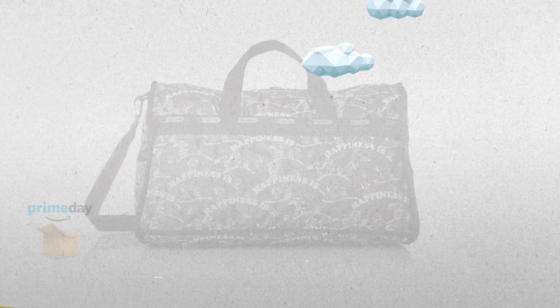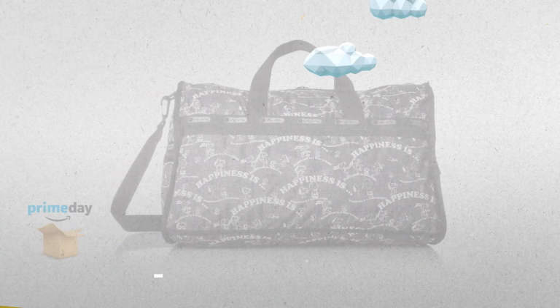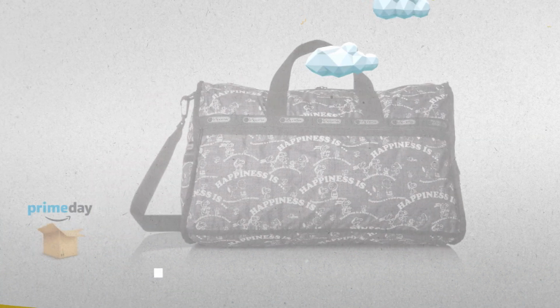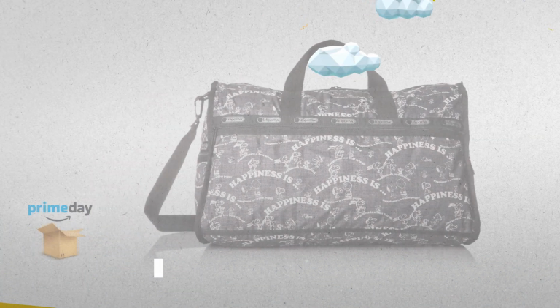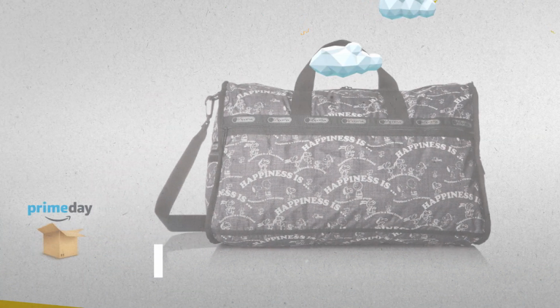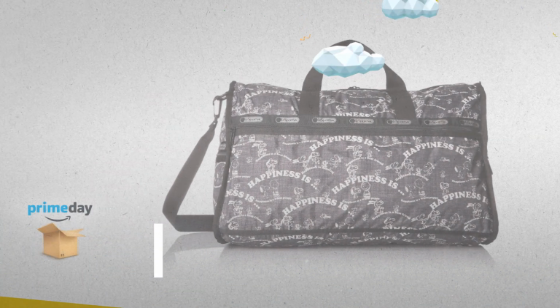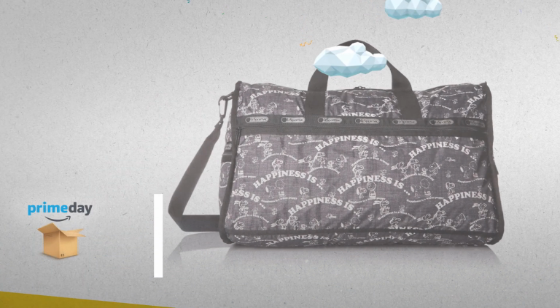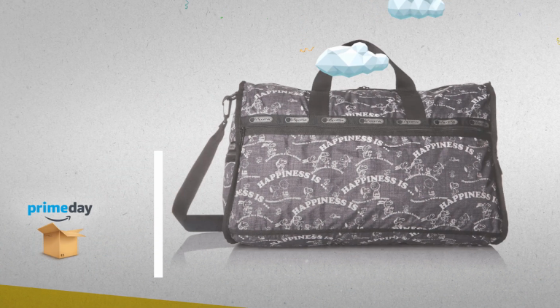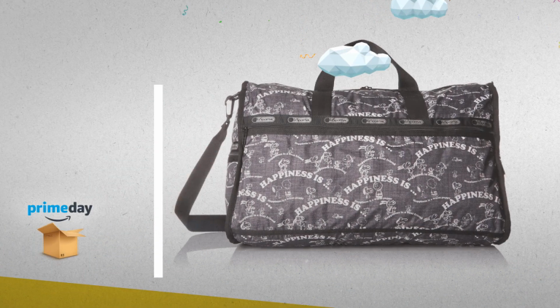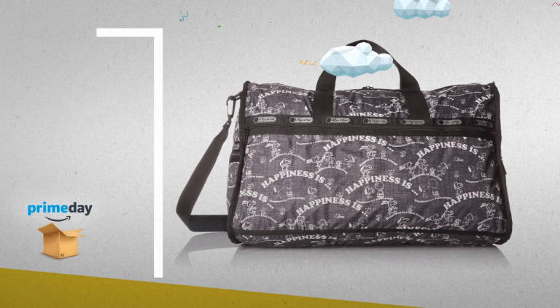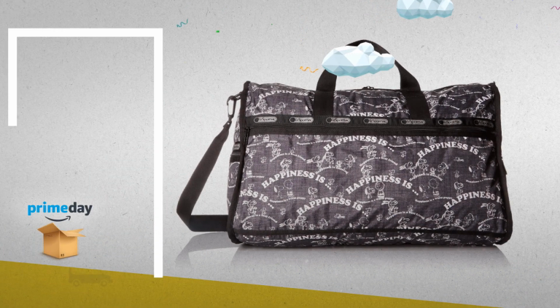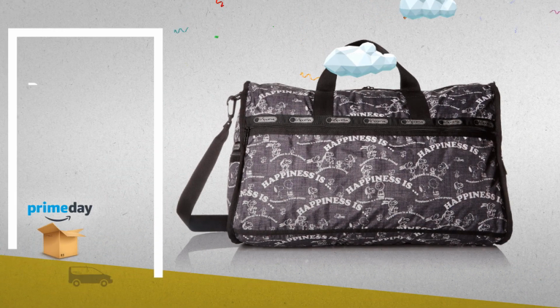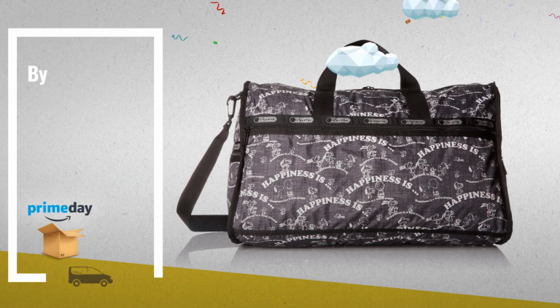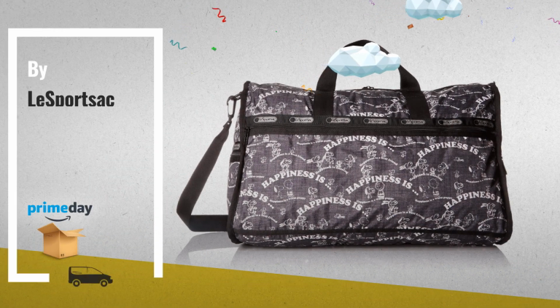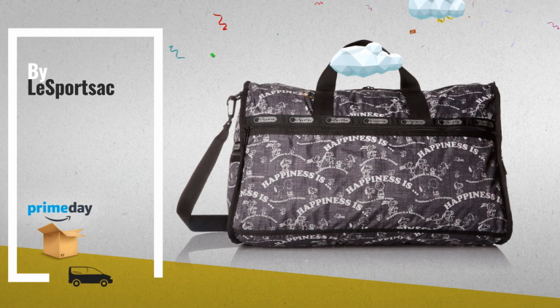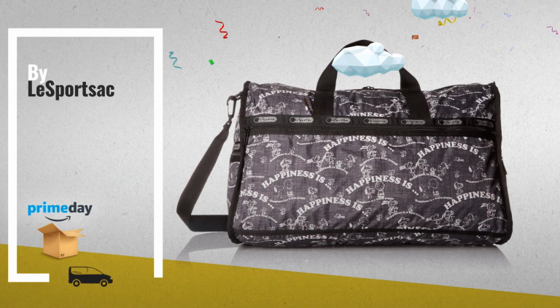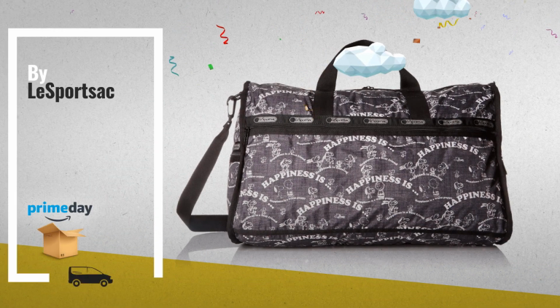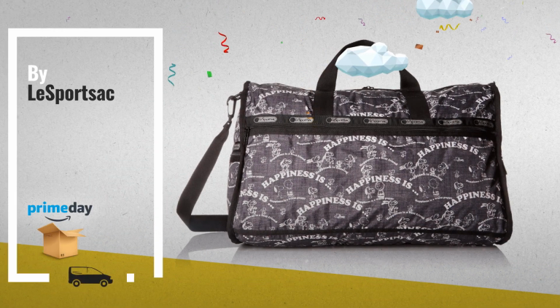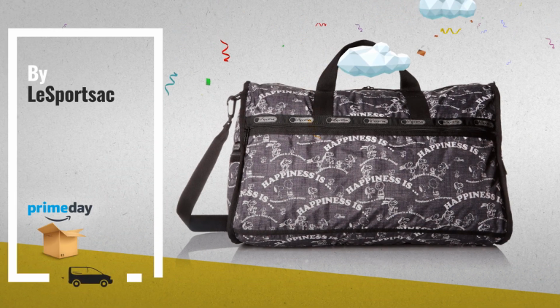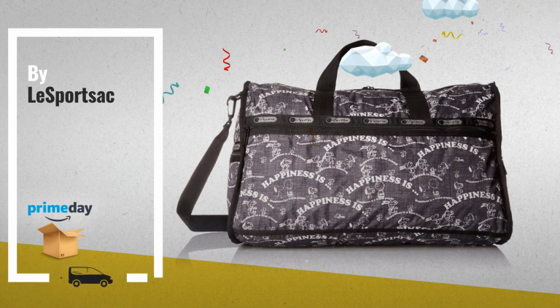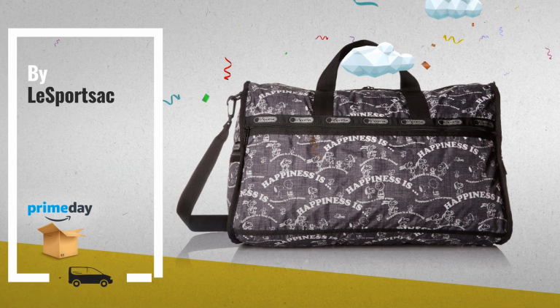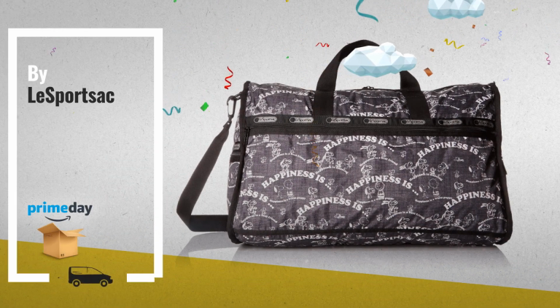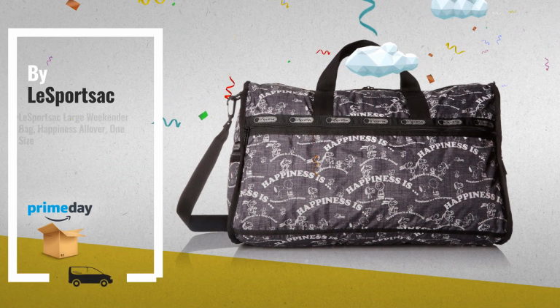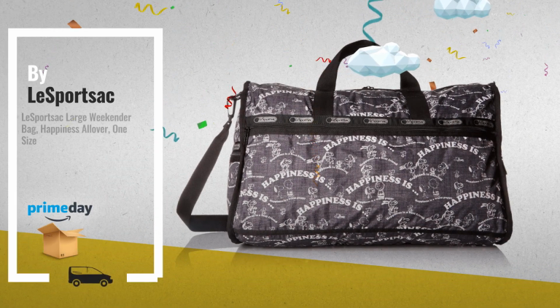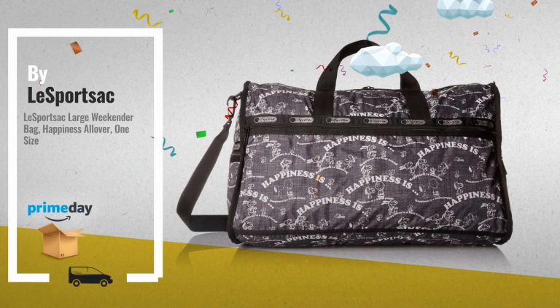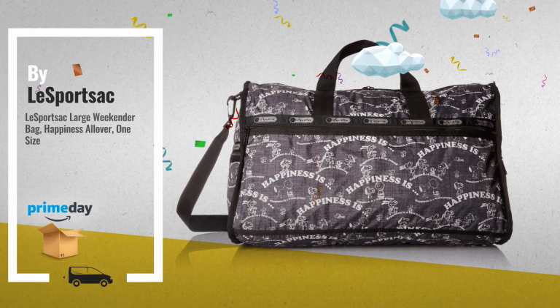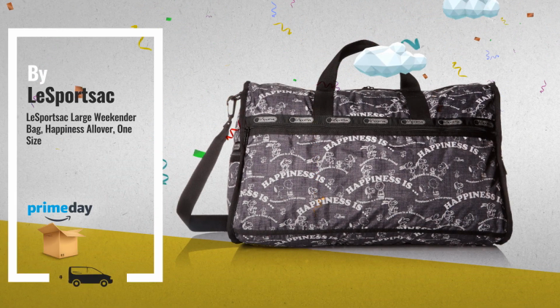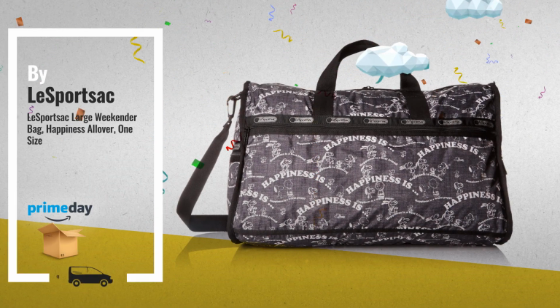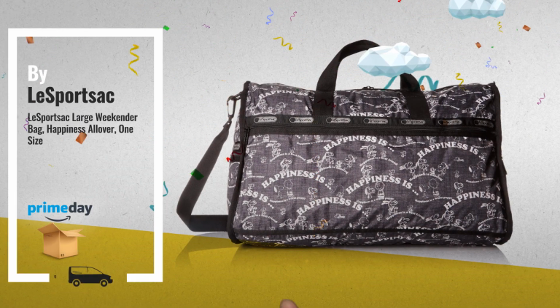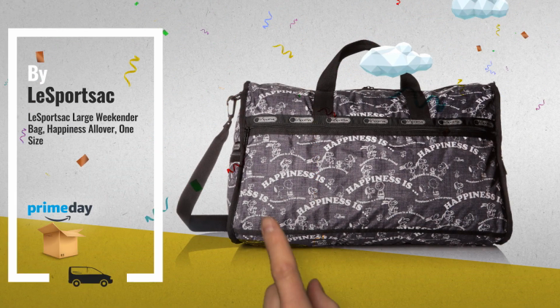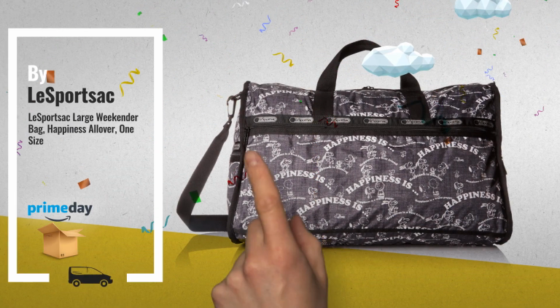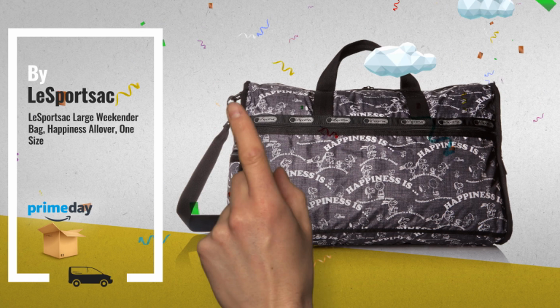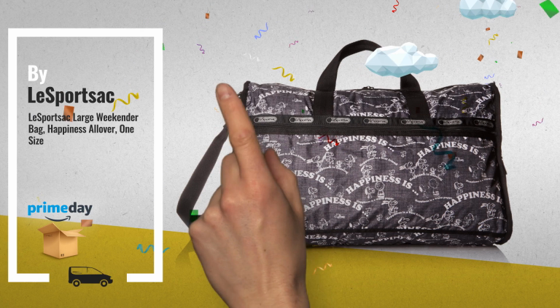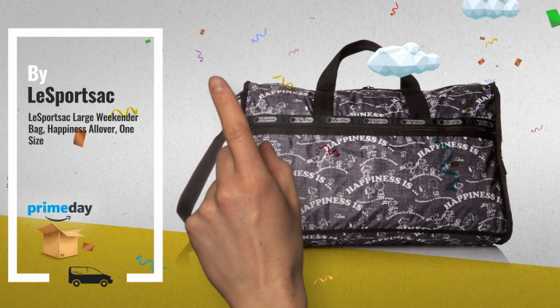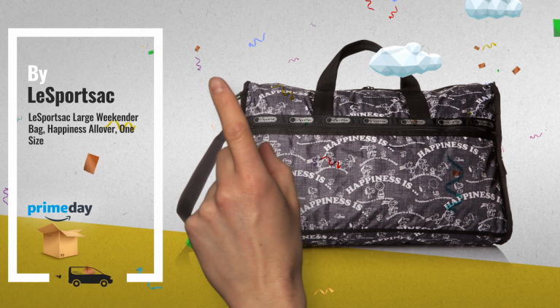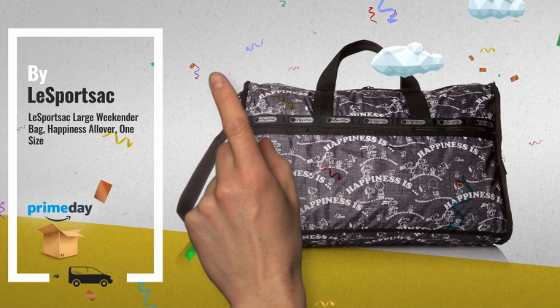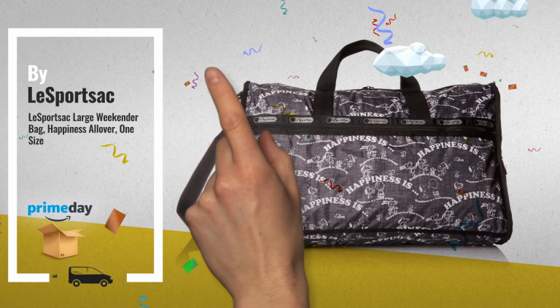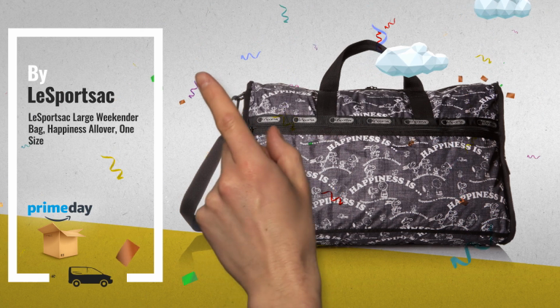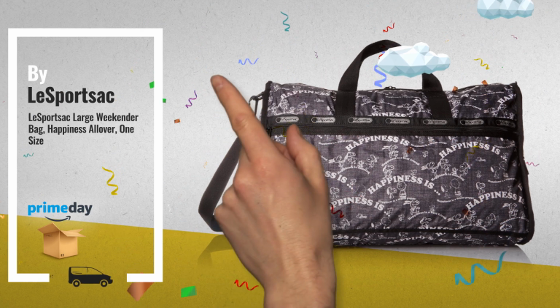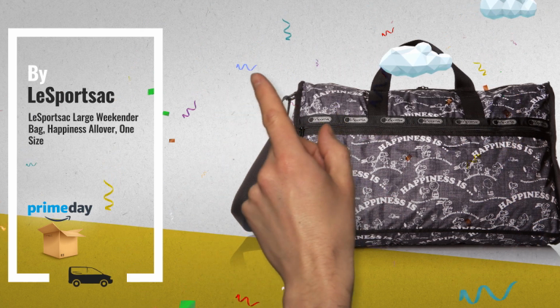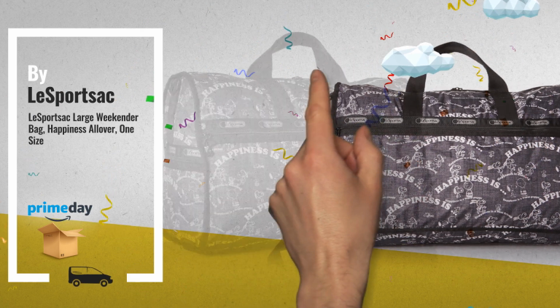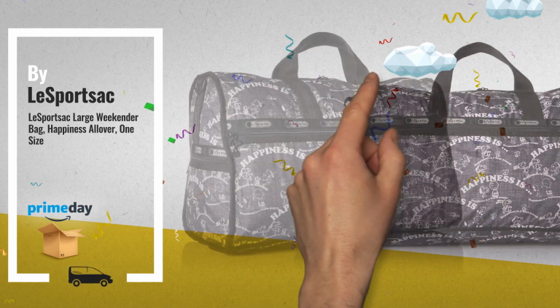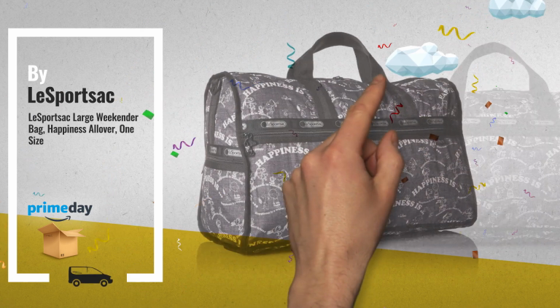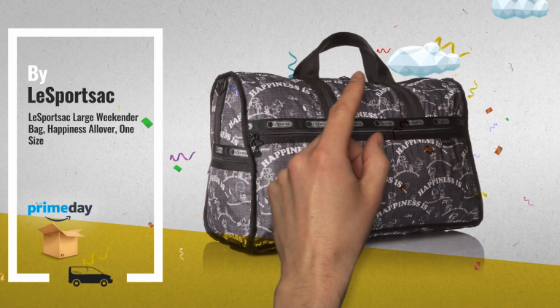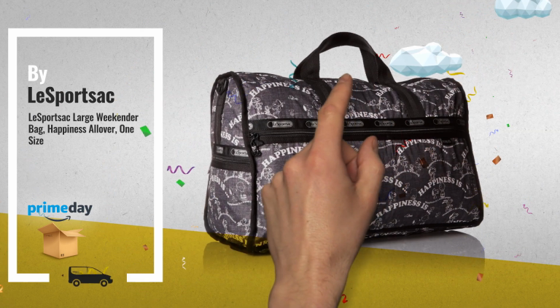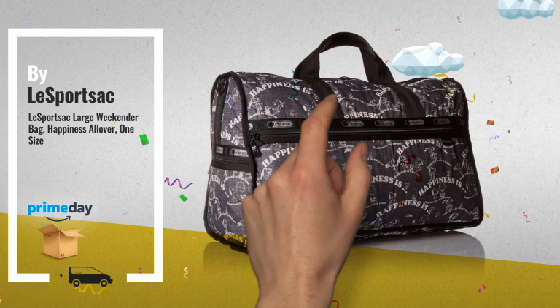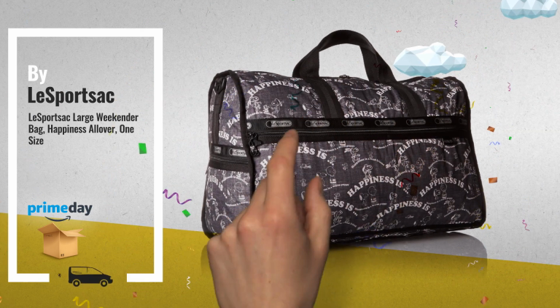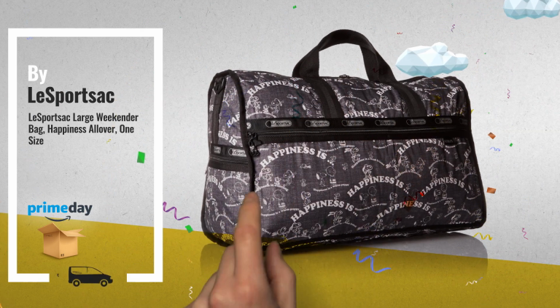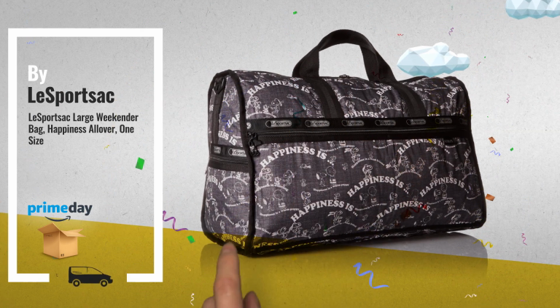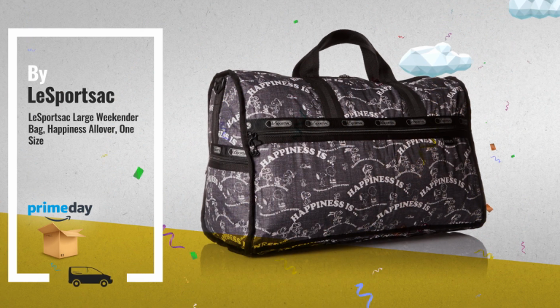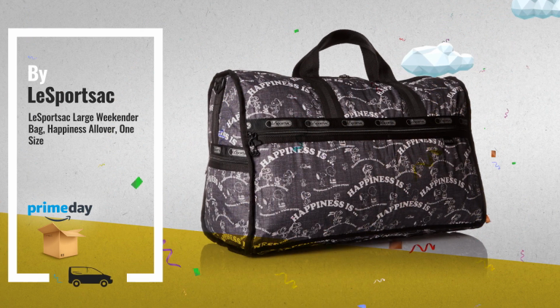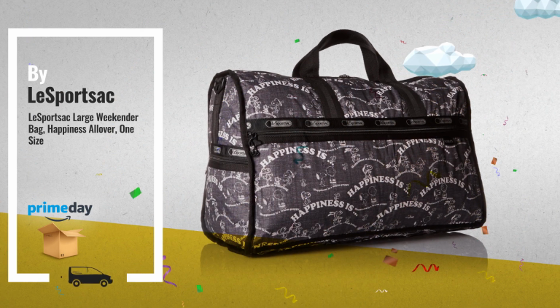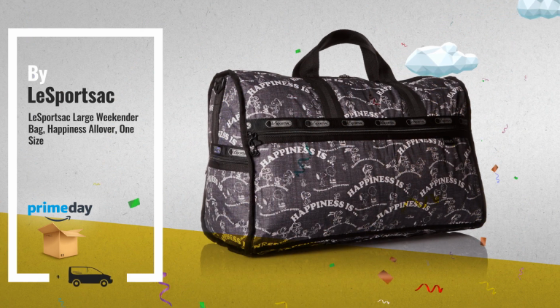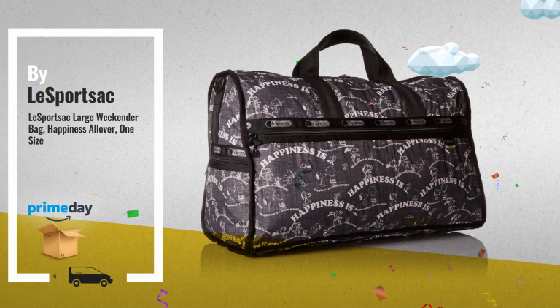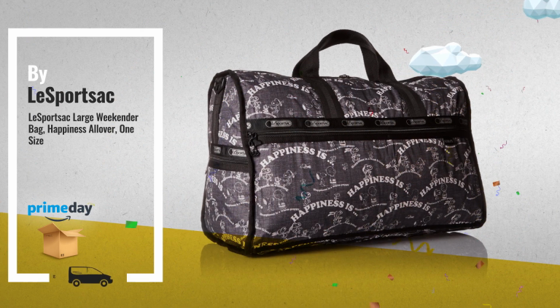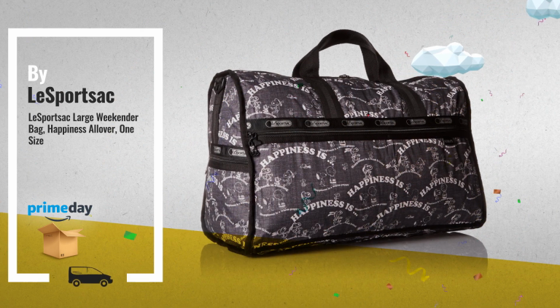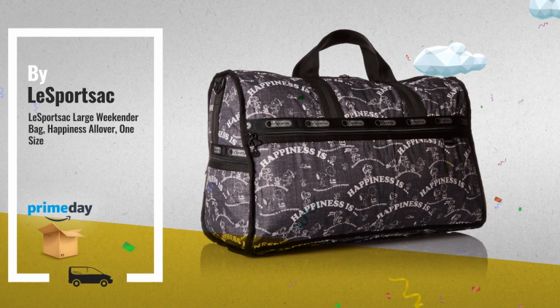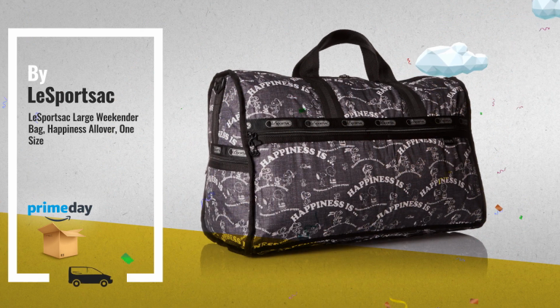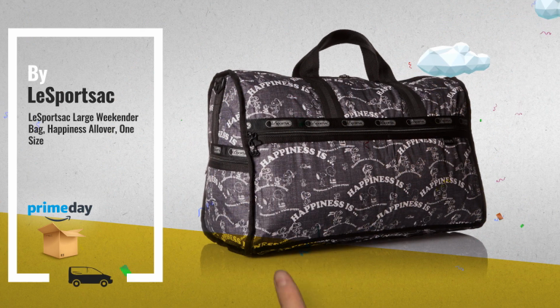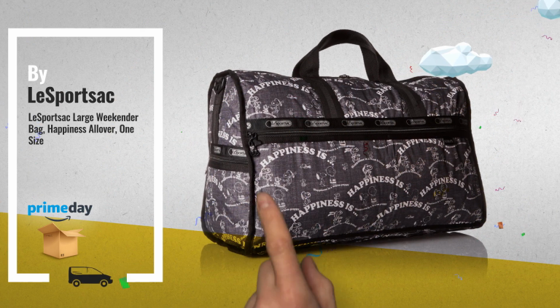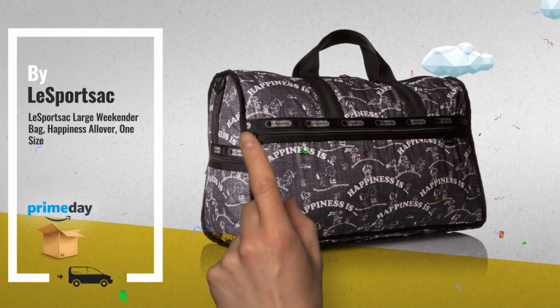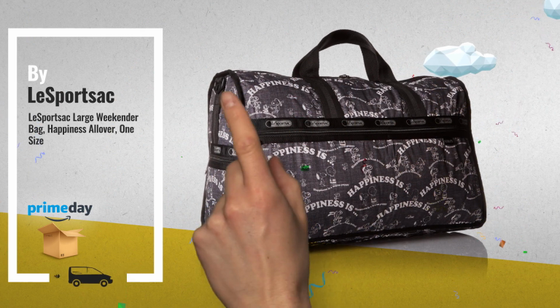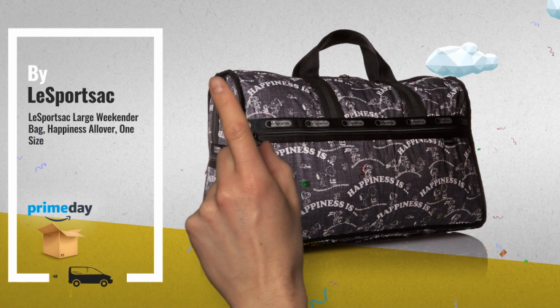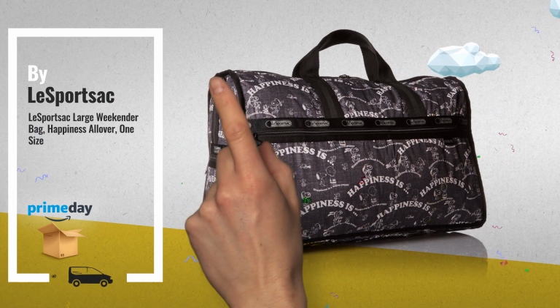Number 10, by LeSportsac. Amazing Prime Day deal. Thank you.